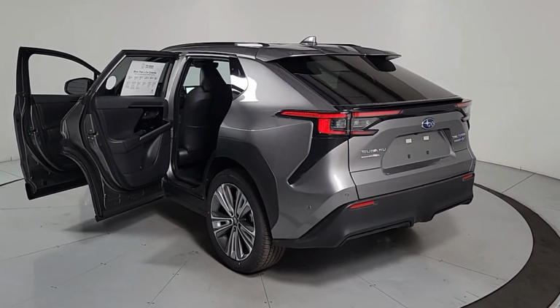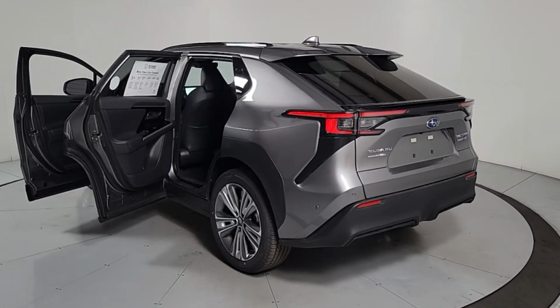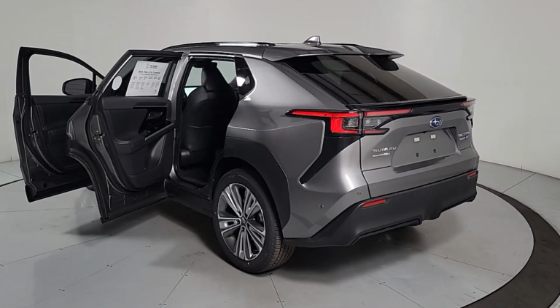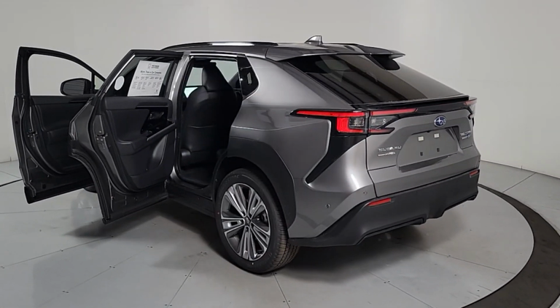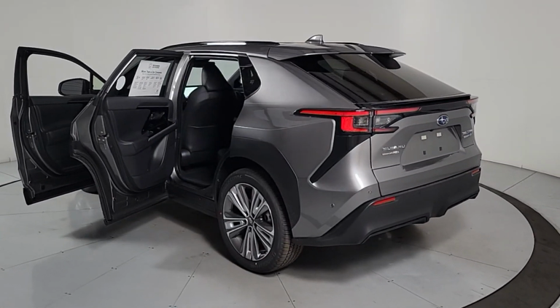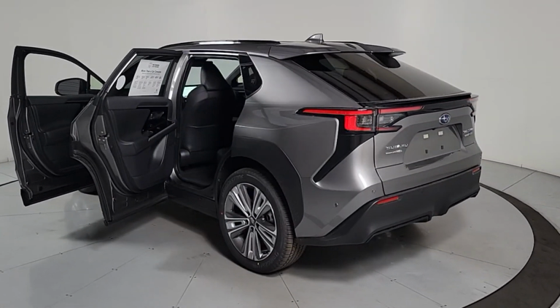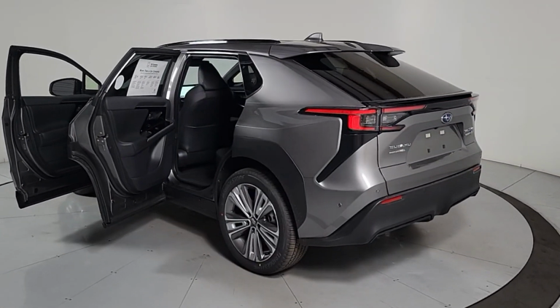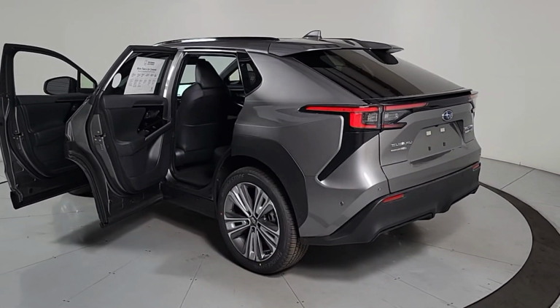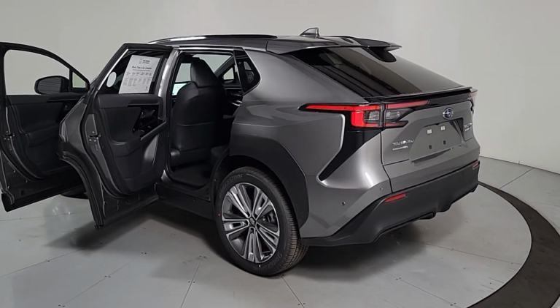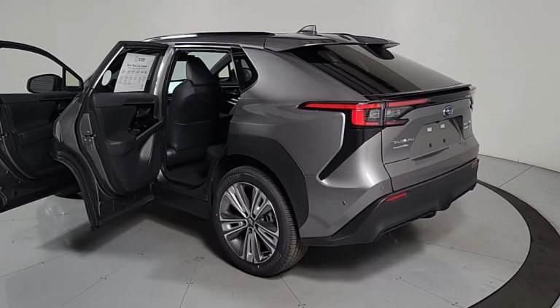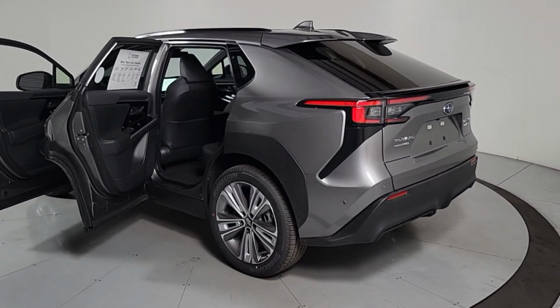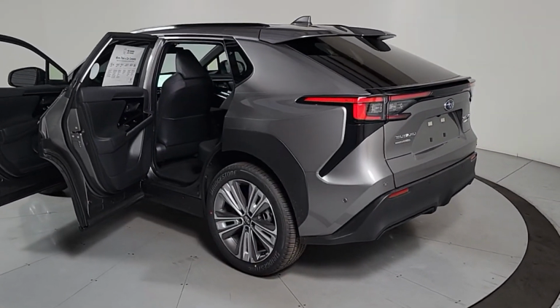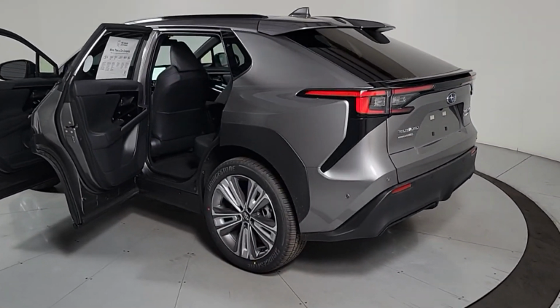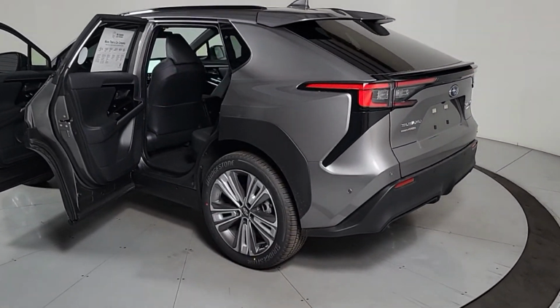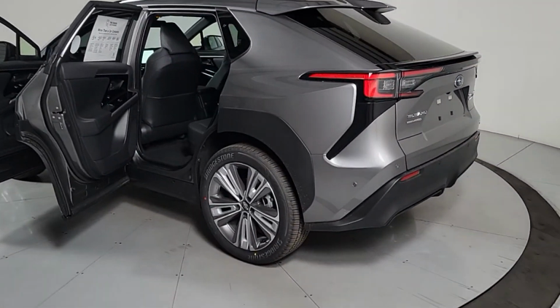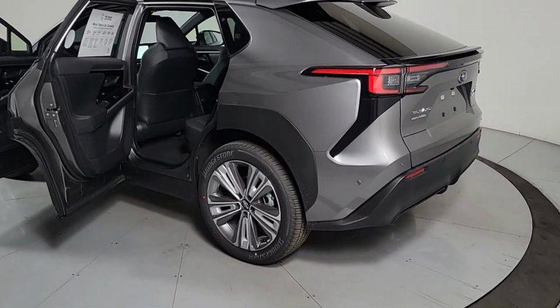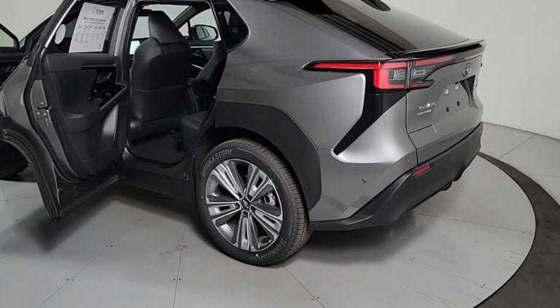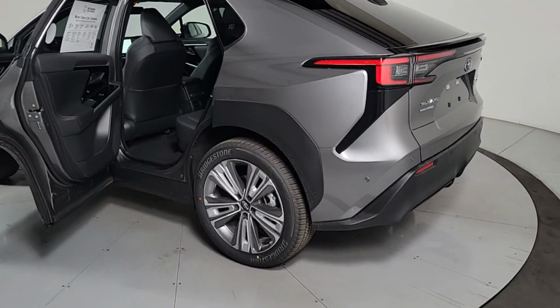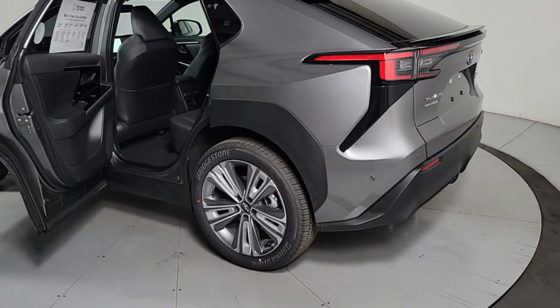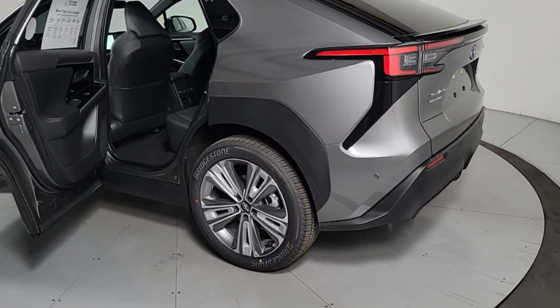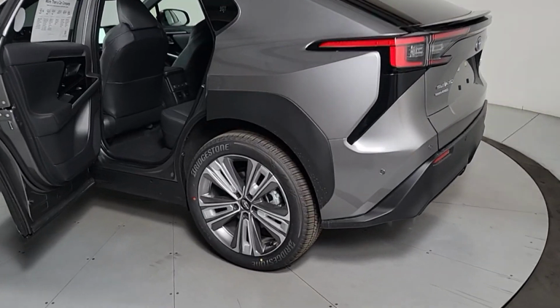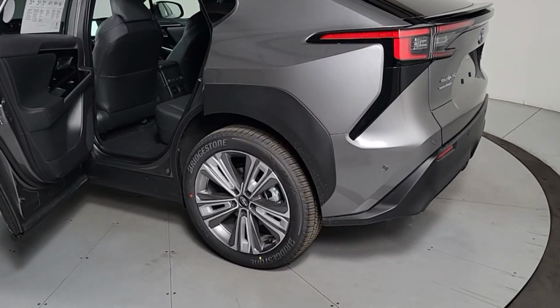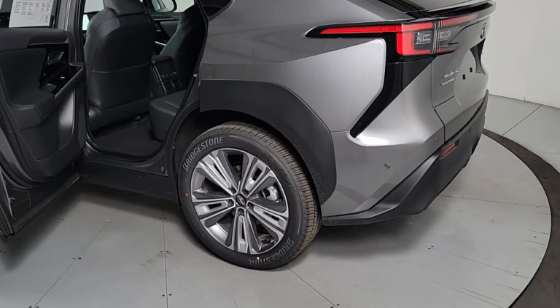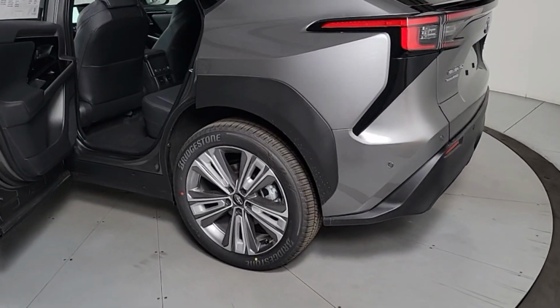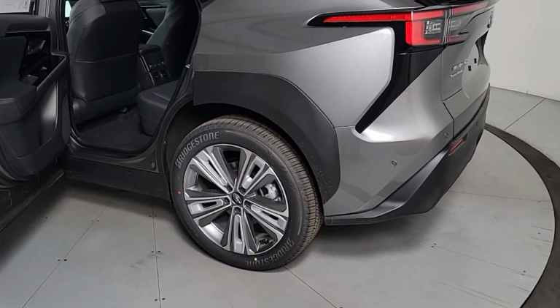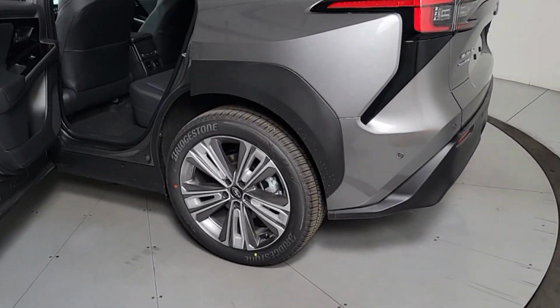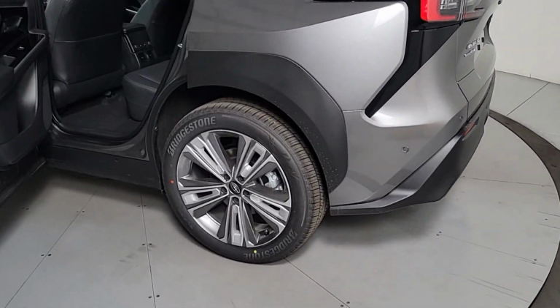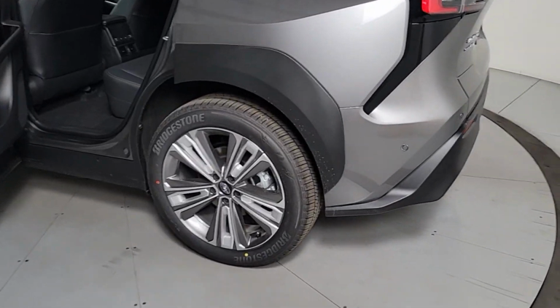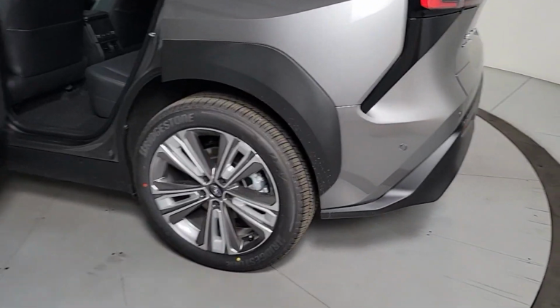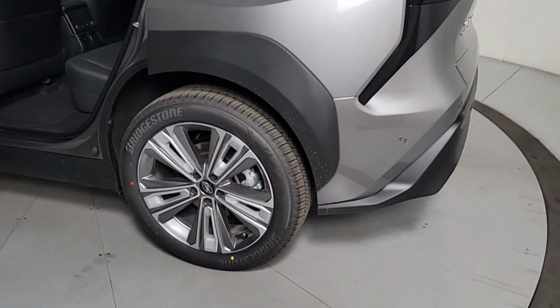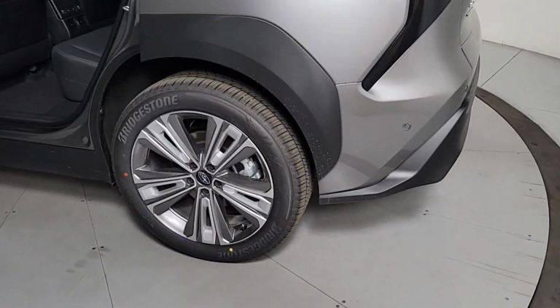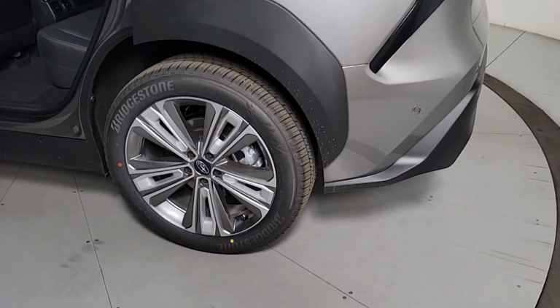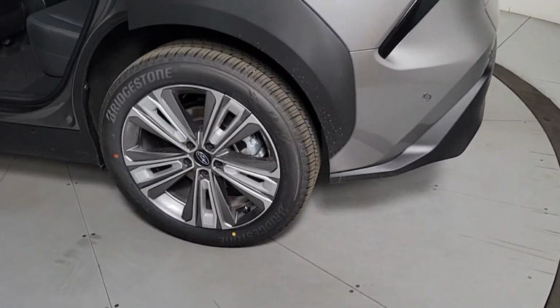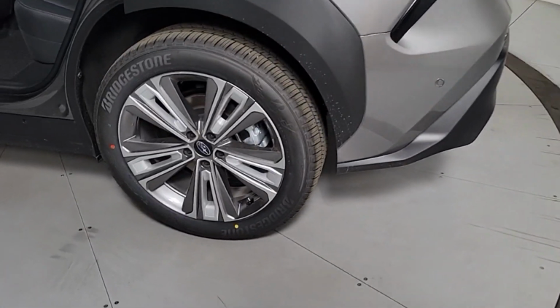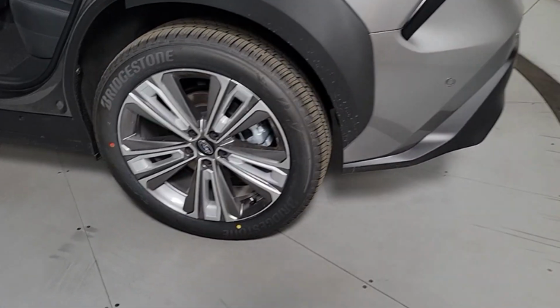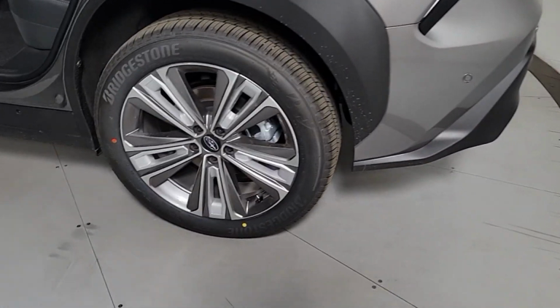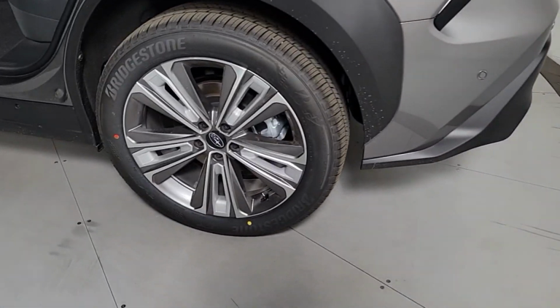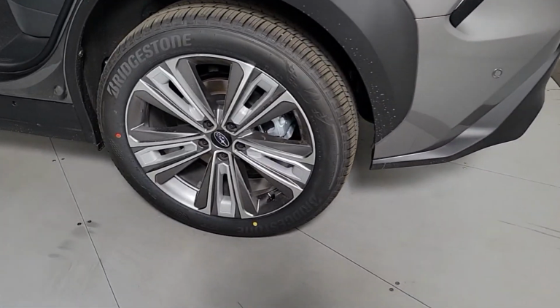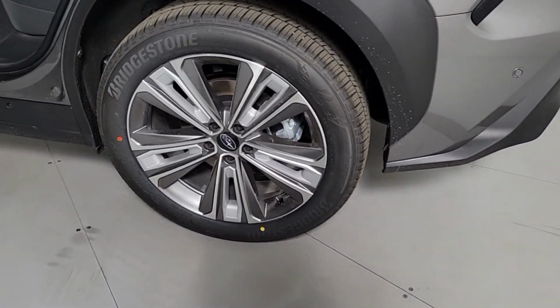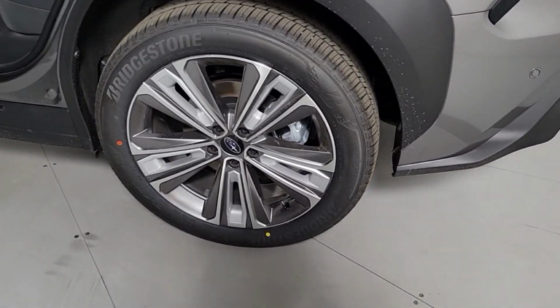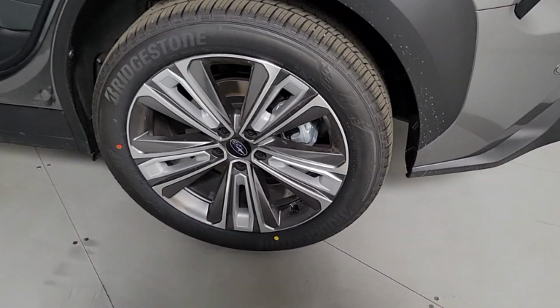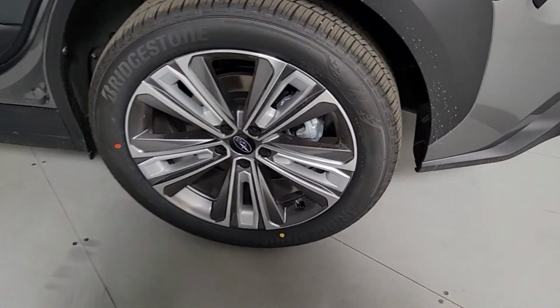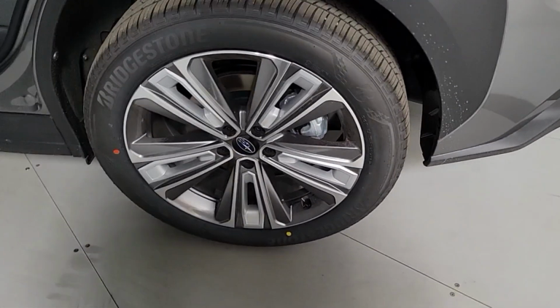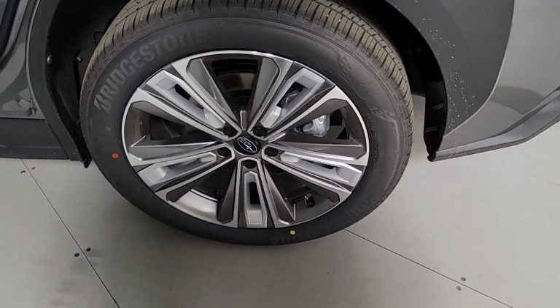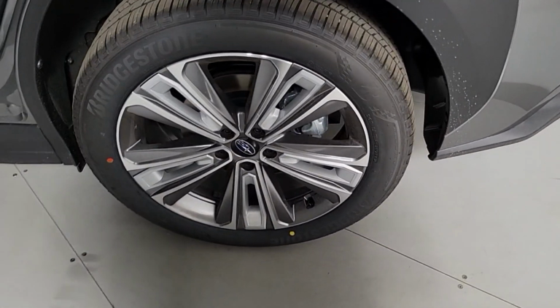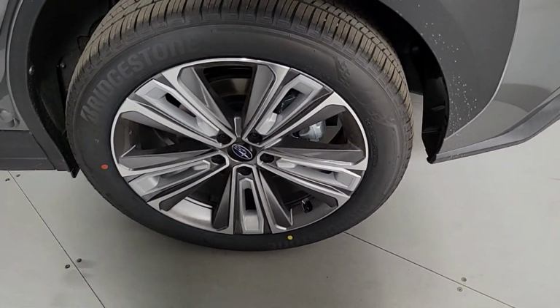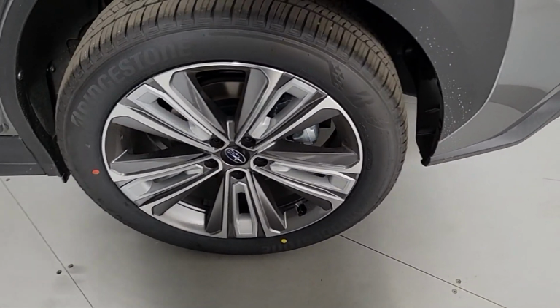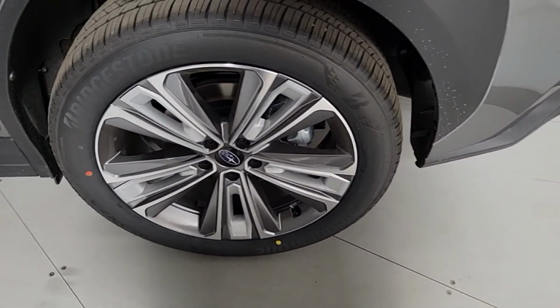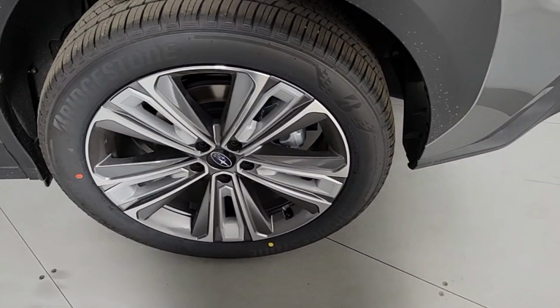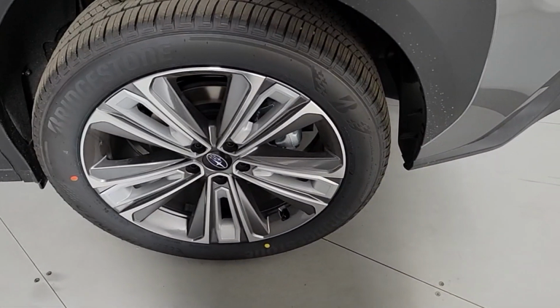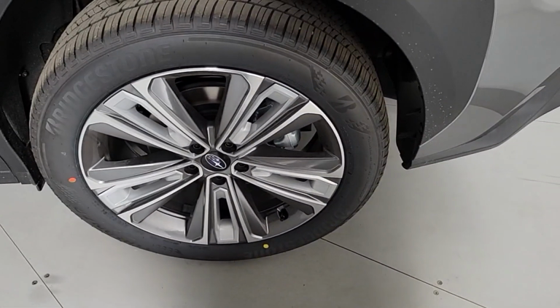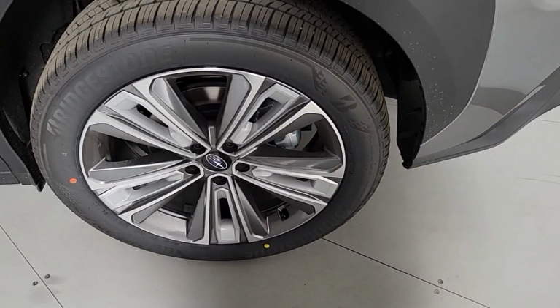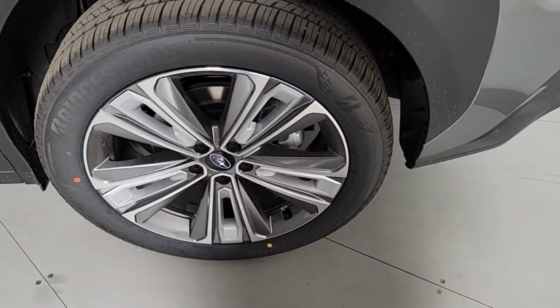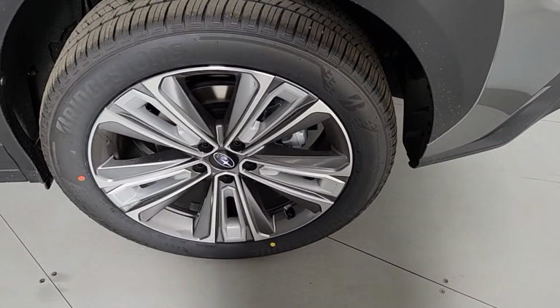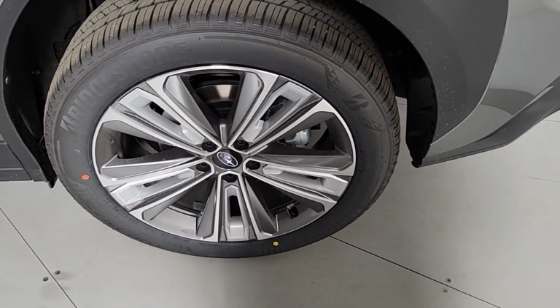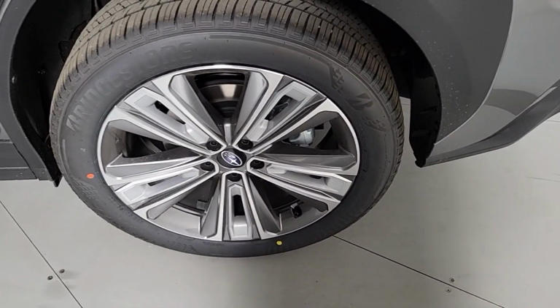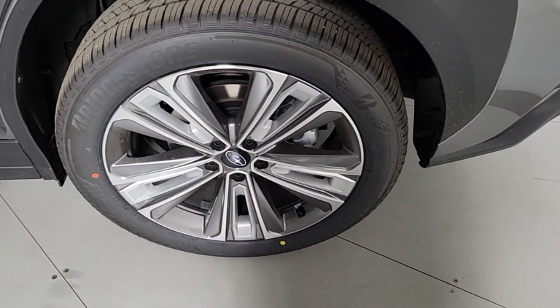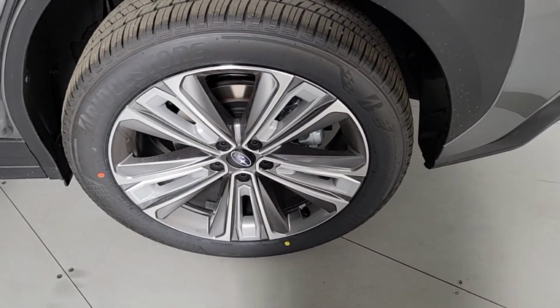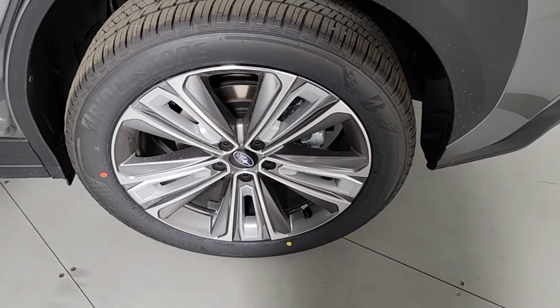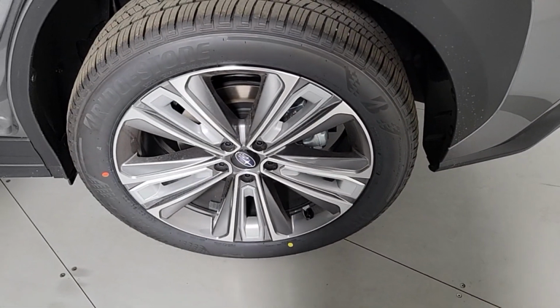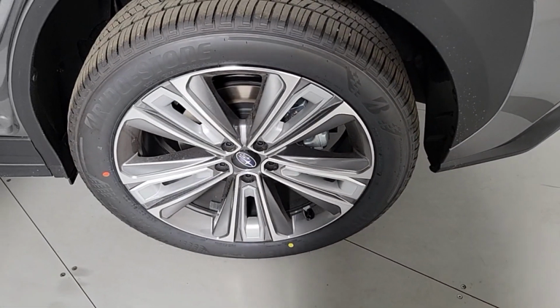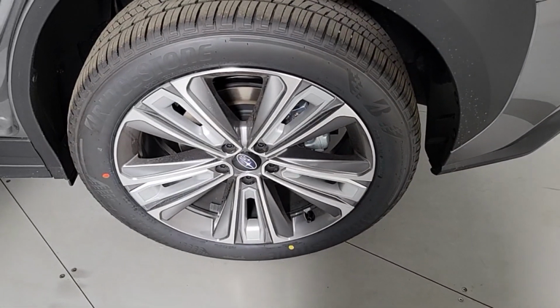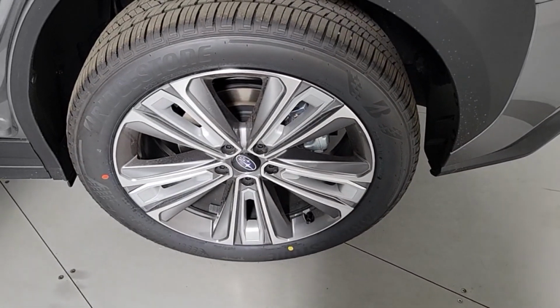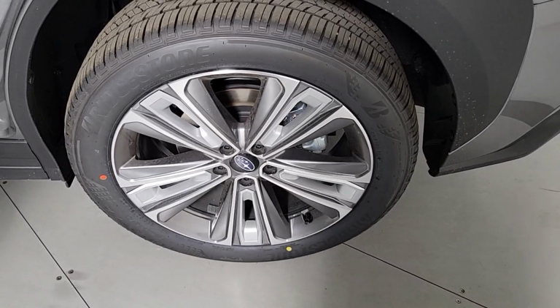Make all your adventures clean and green in this super-efficient Solterra. Come in for a test drive. Our team will make it the best part of your day.